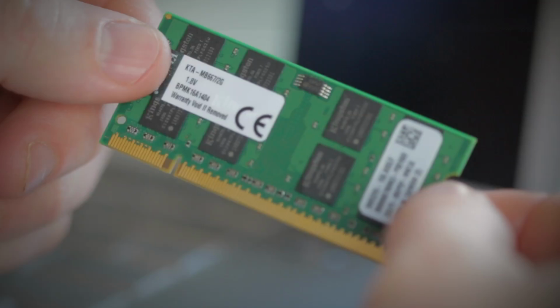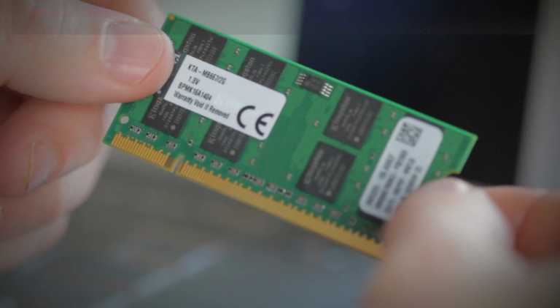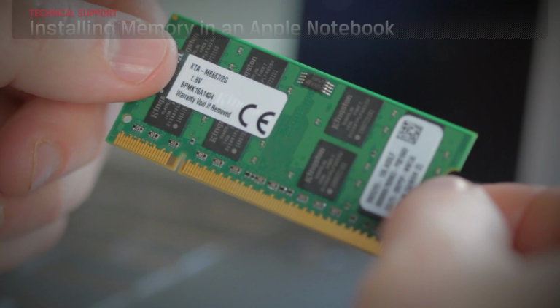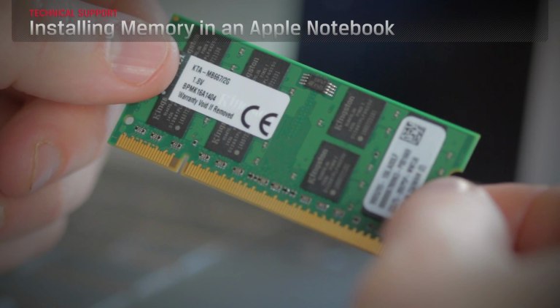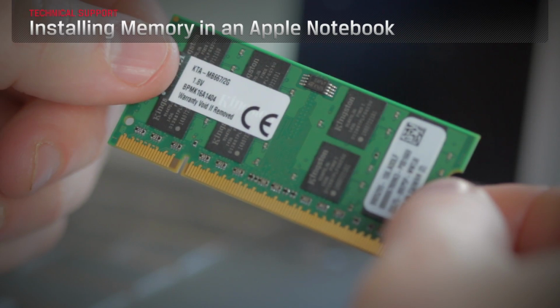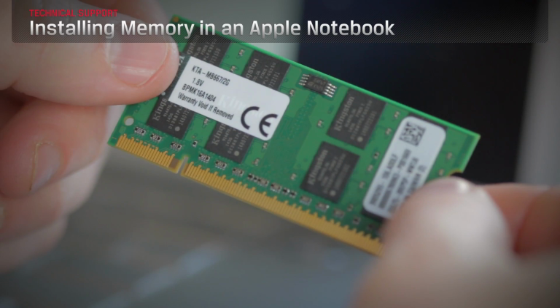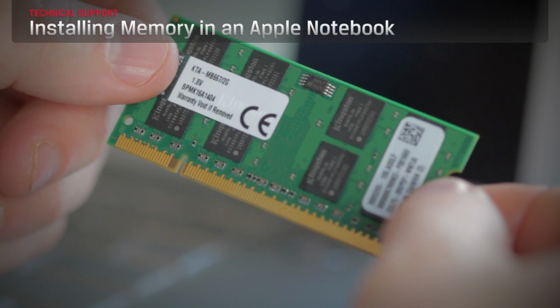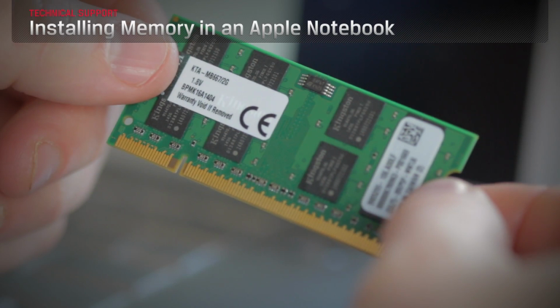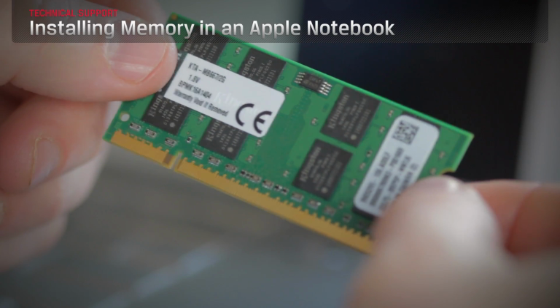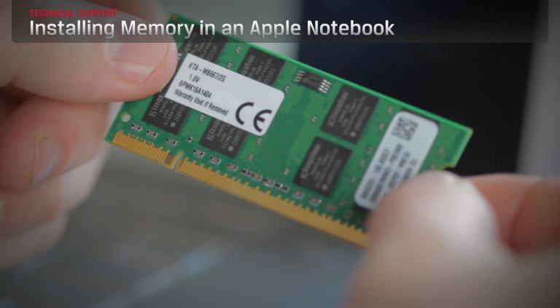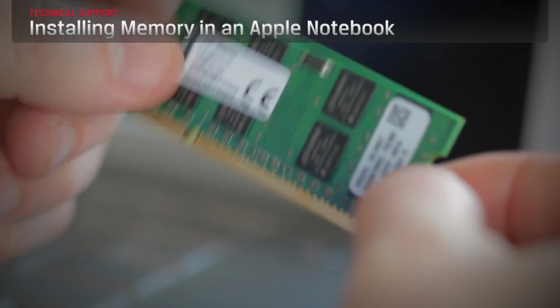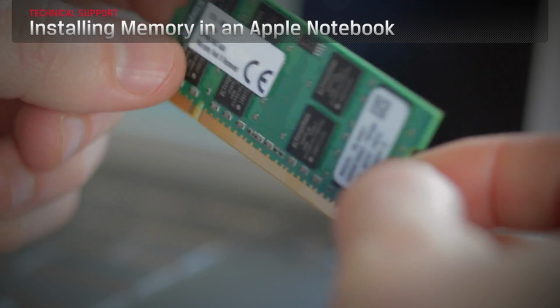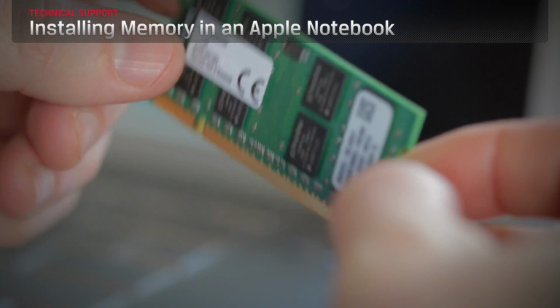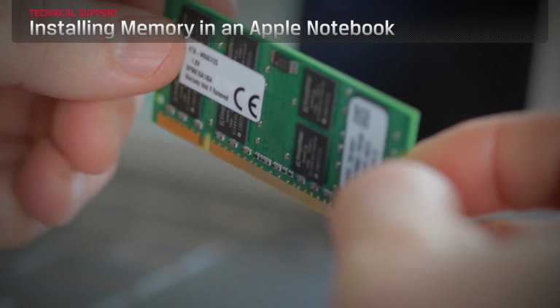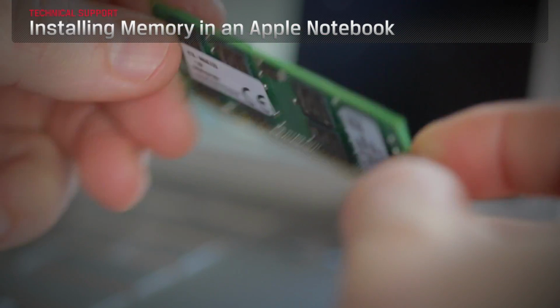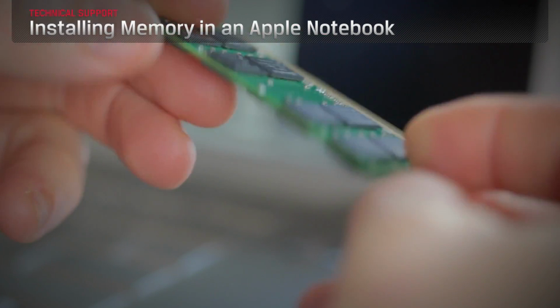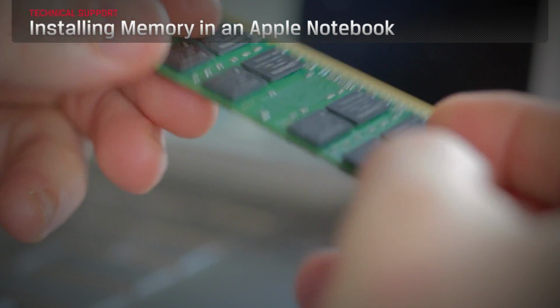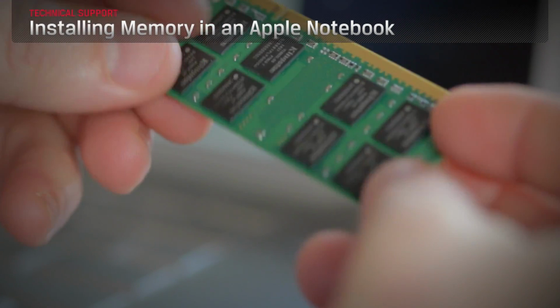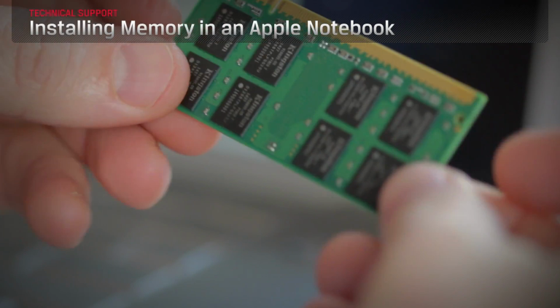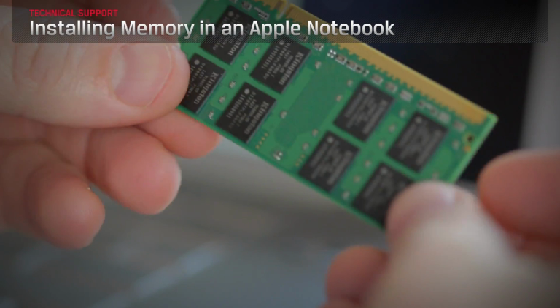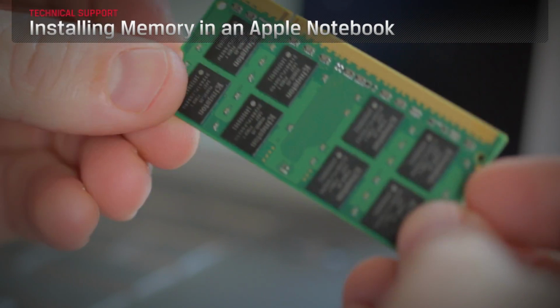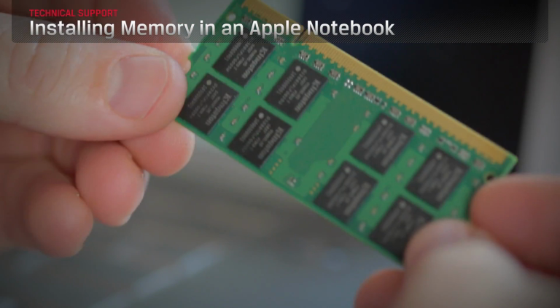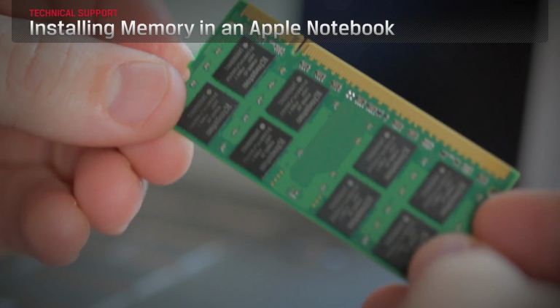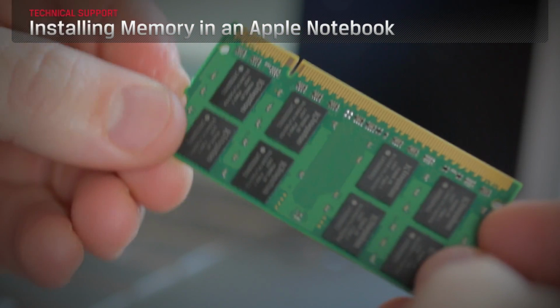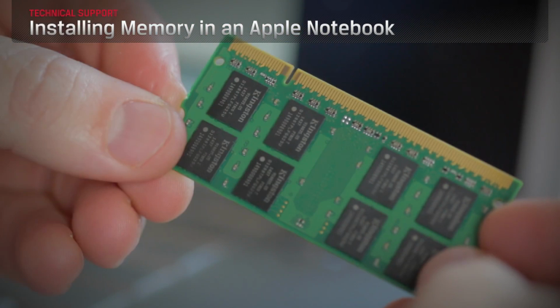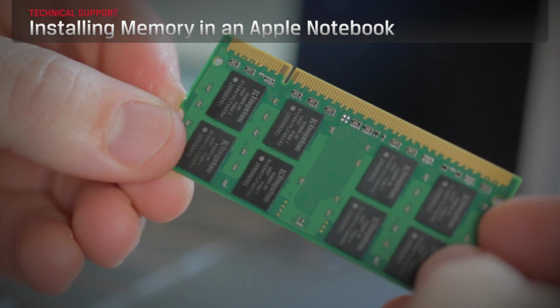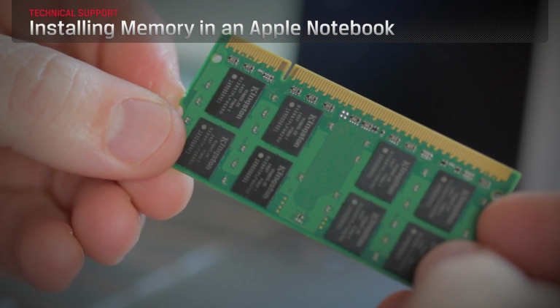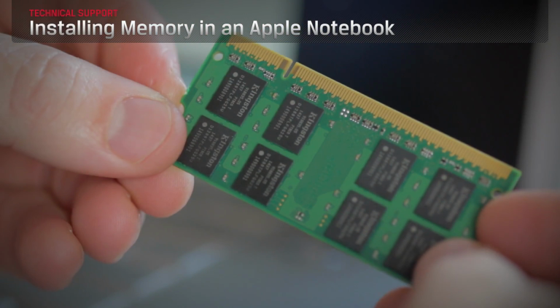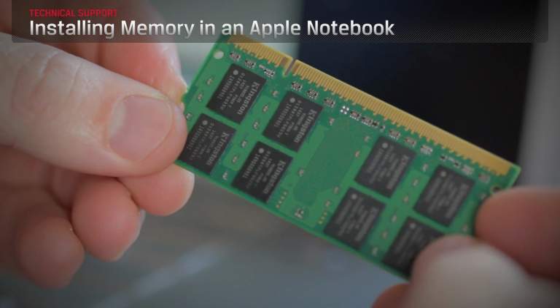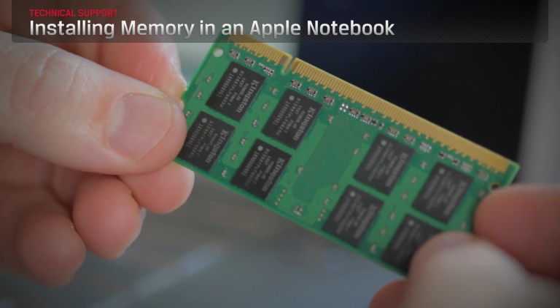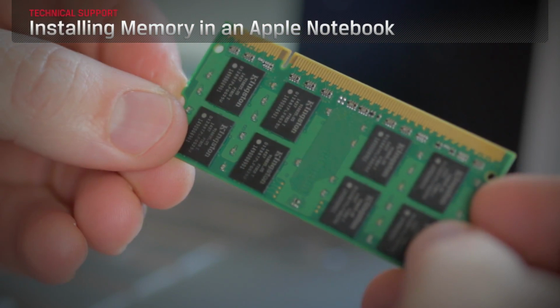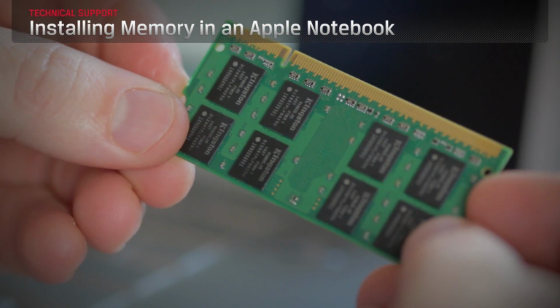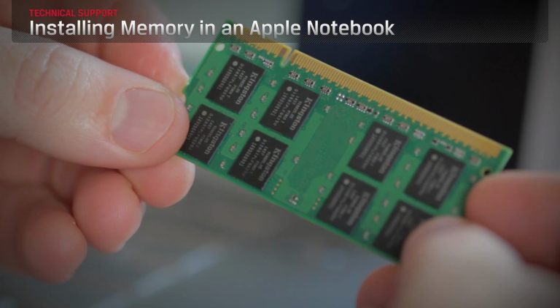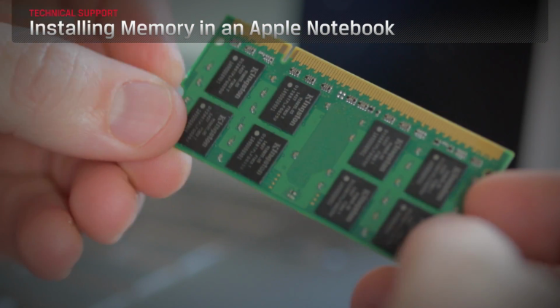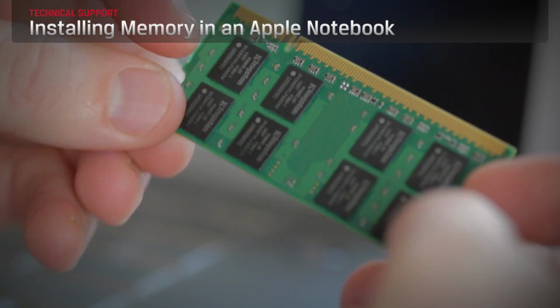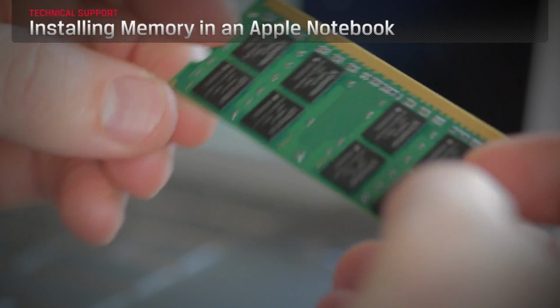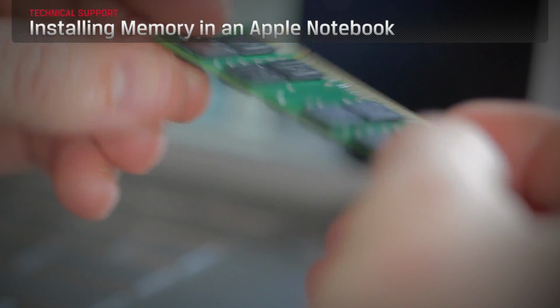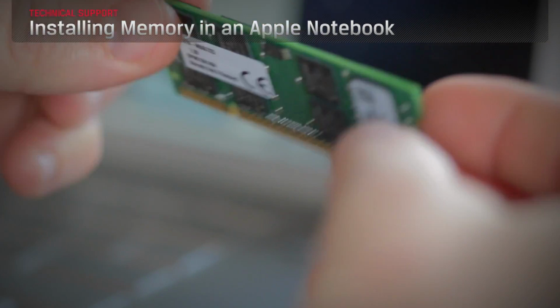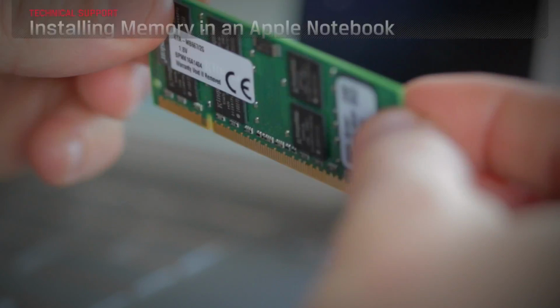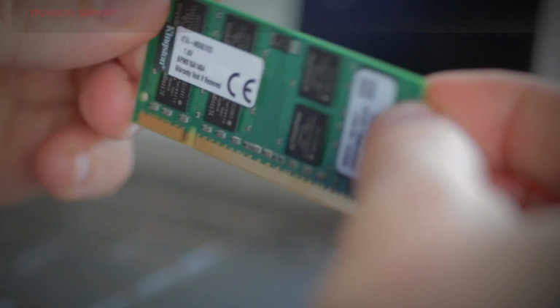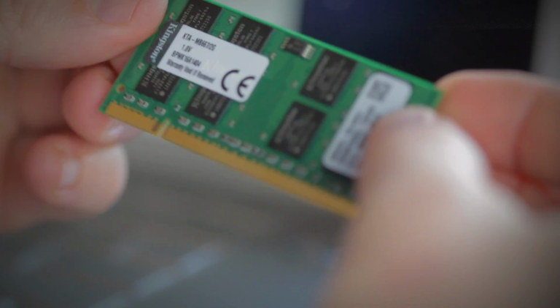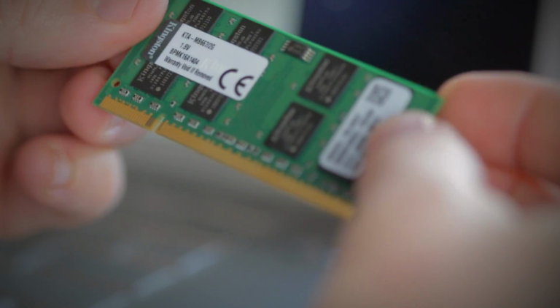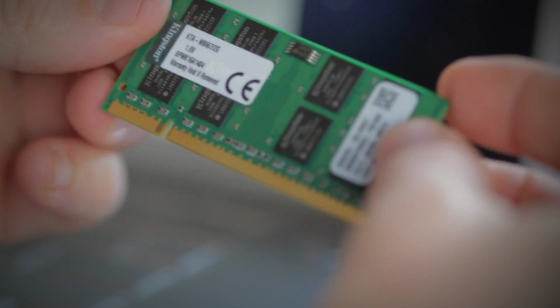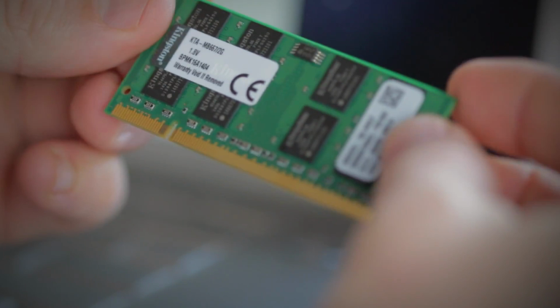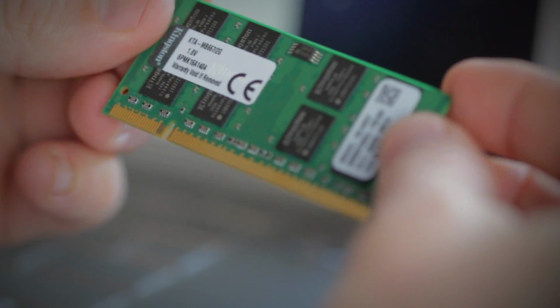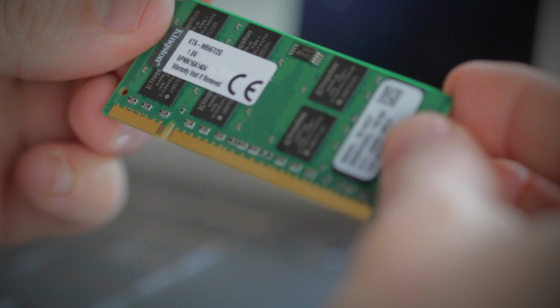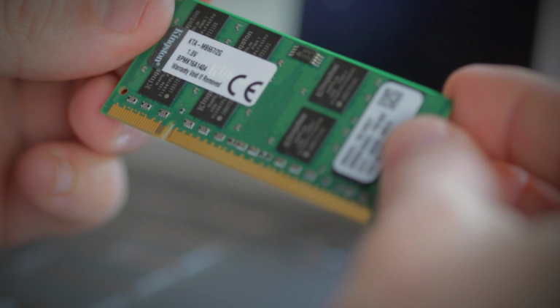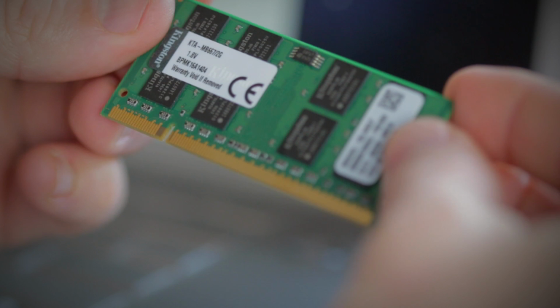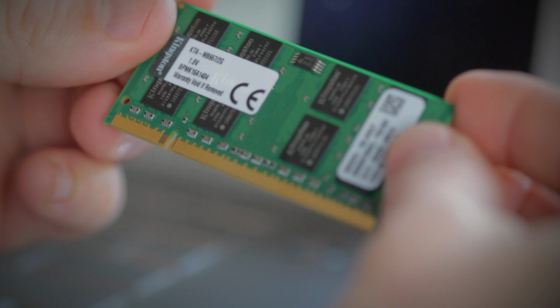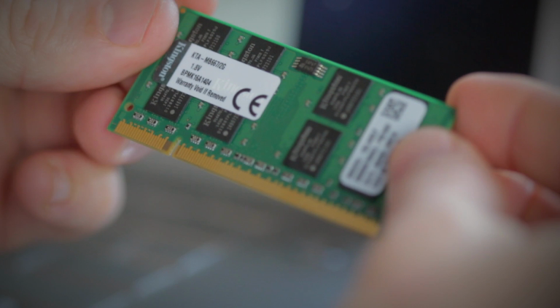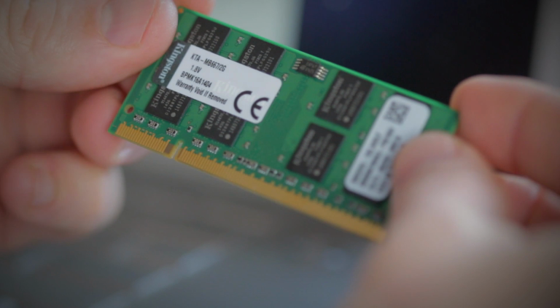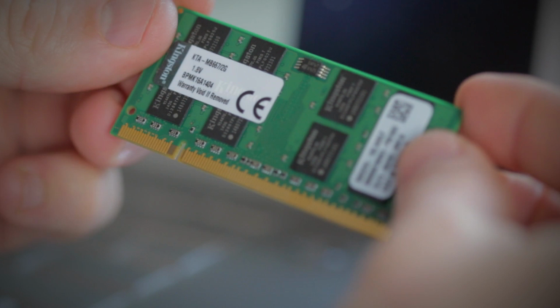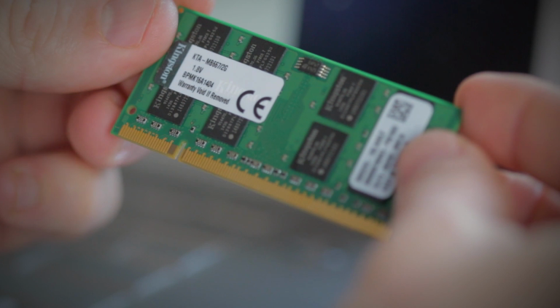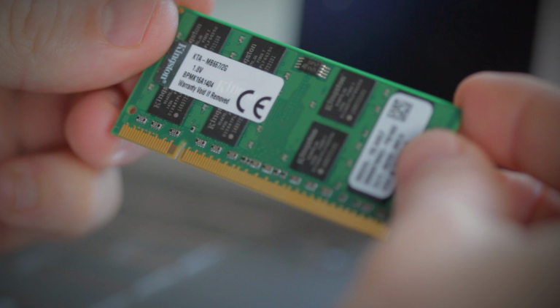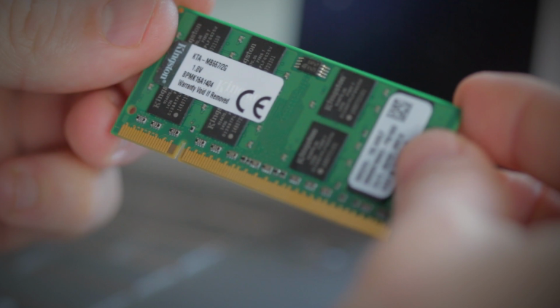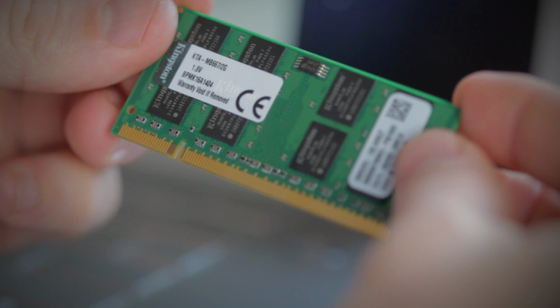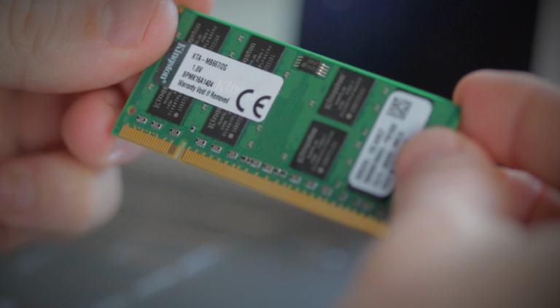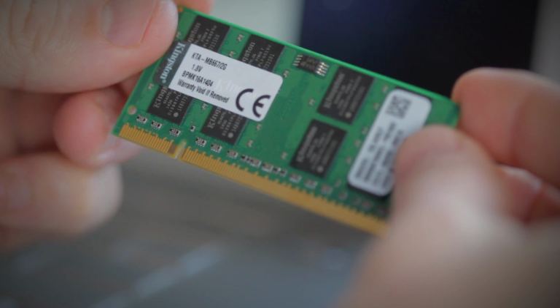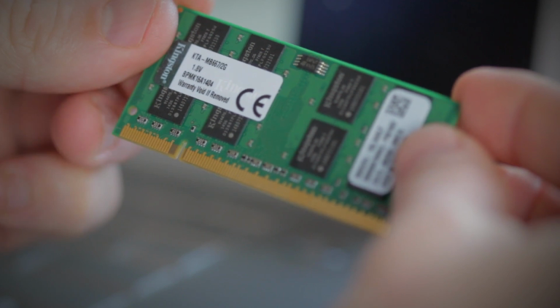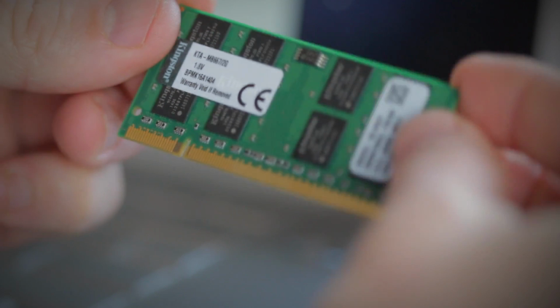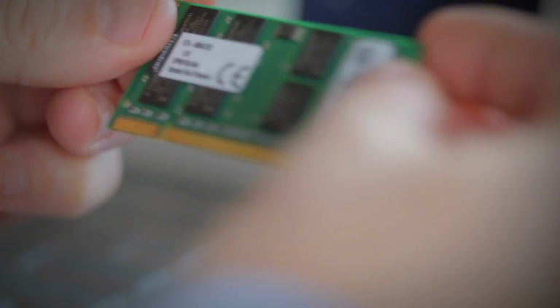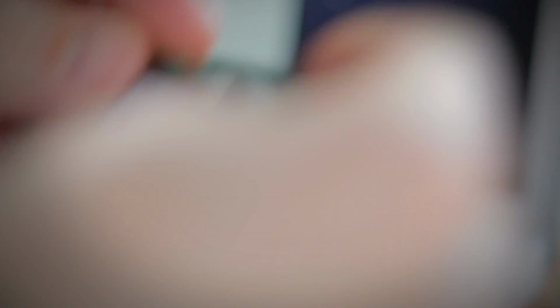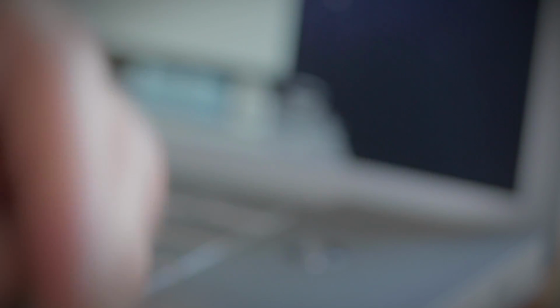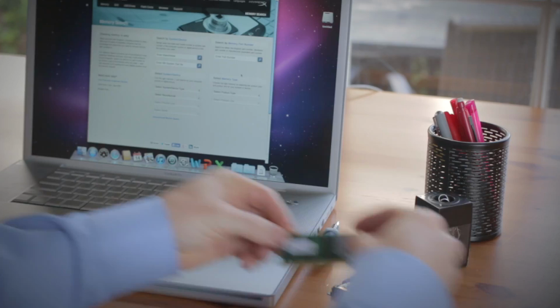Upgrading the RAM, also called memory, in your Apple MacBook Pro computer is a quick and easy way to speed up nearly everything that you do on your computer.